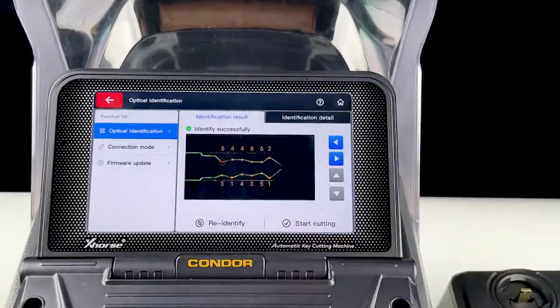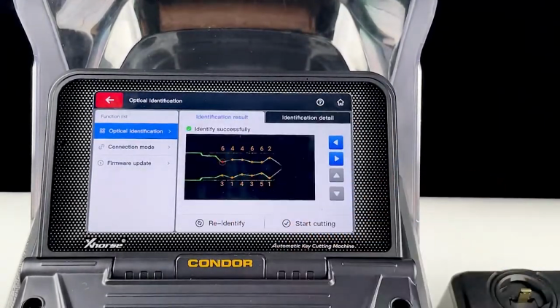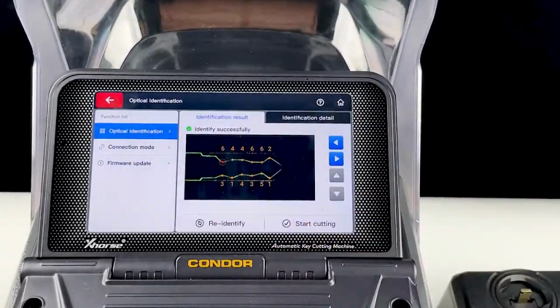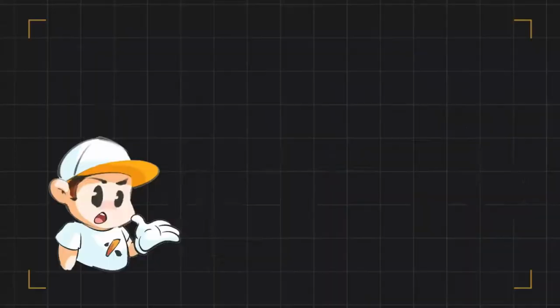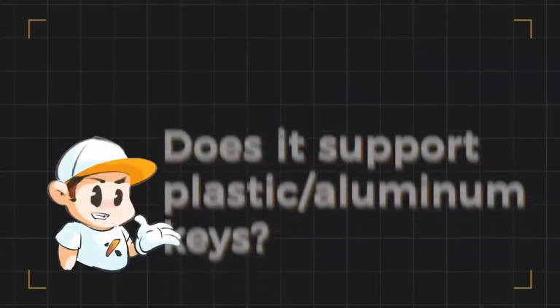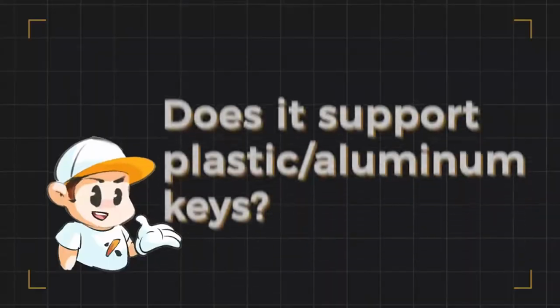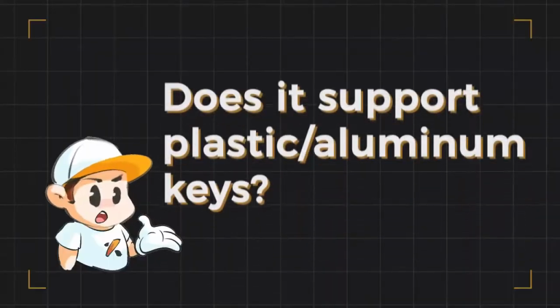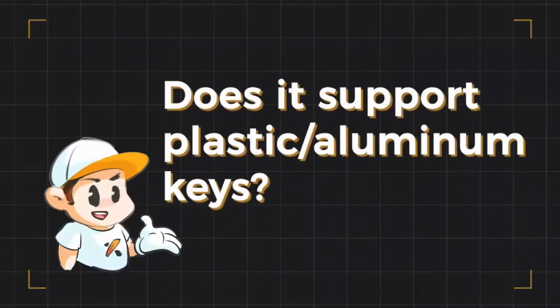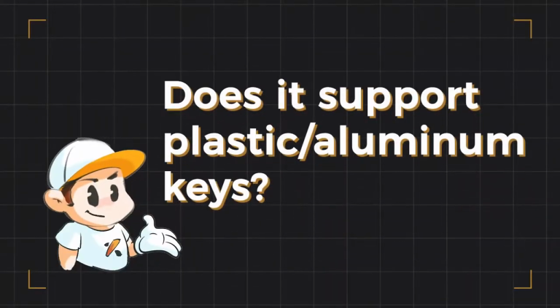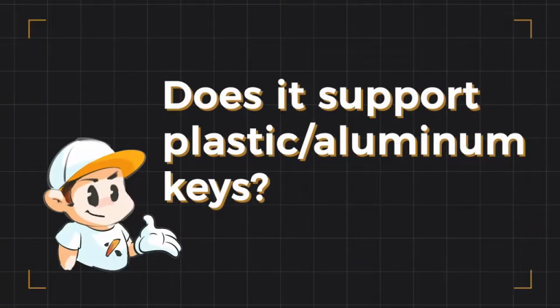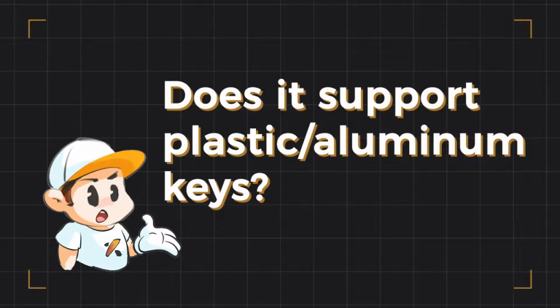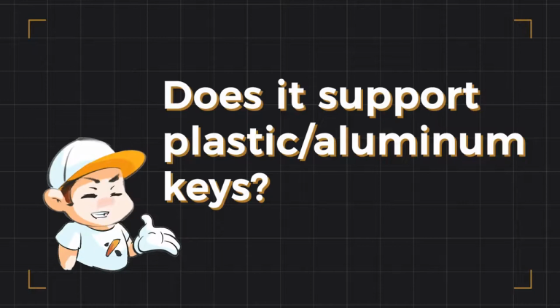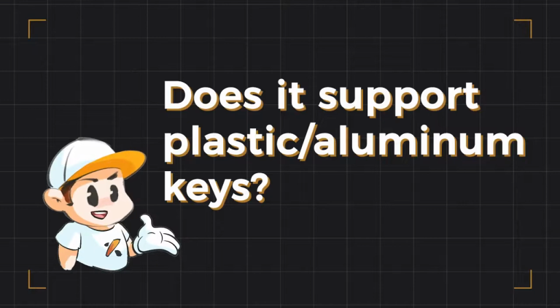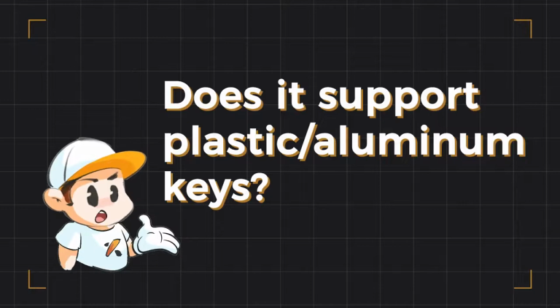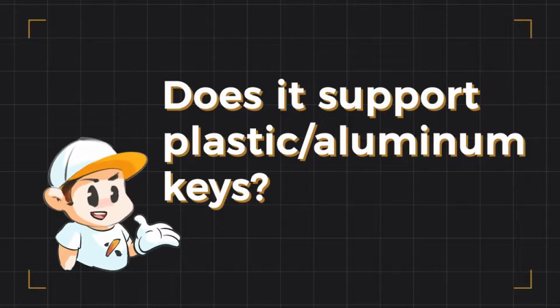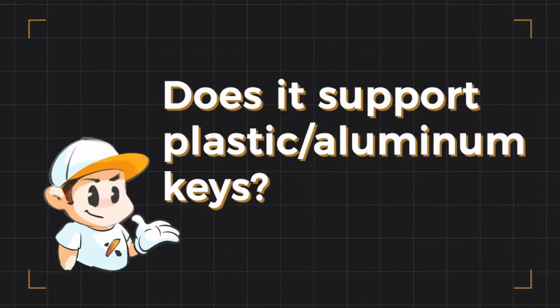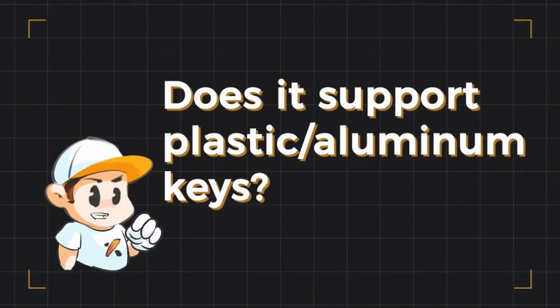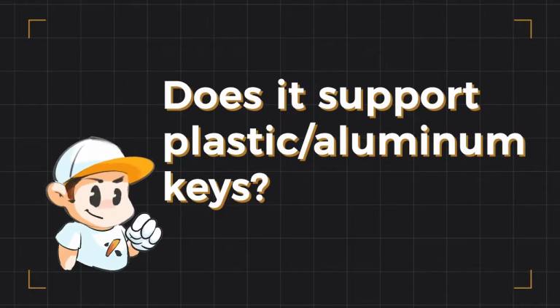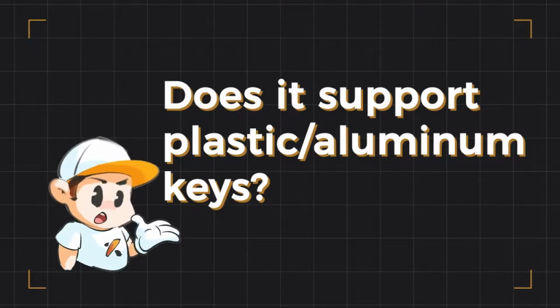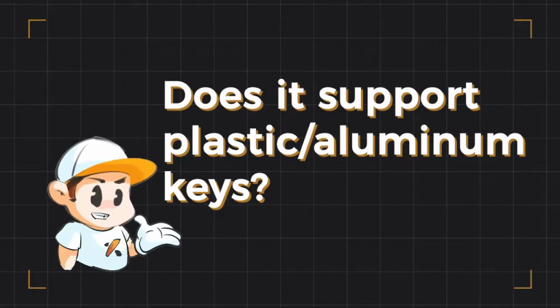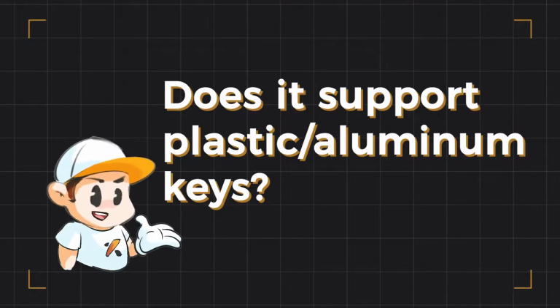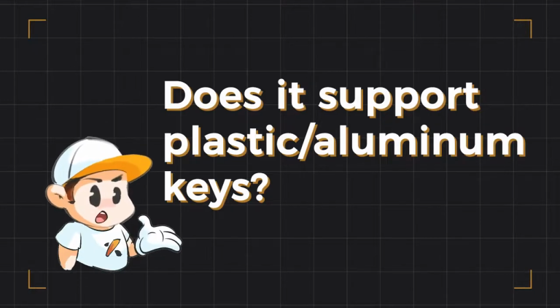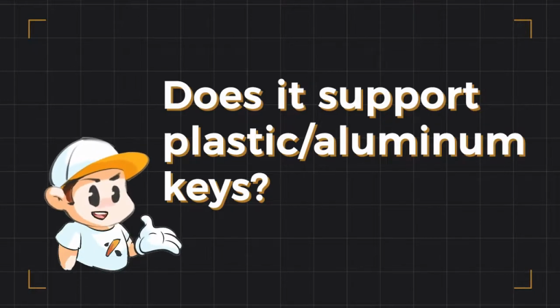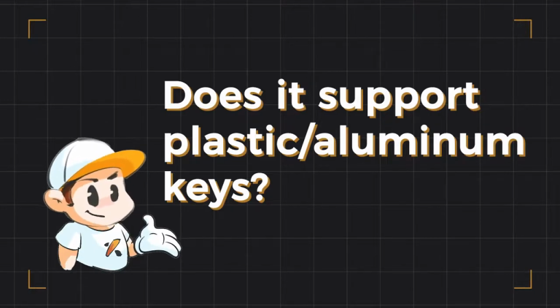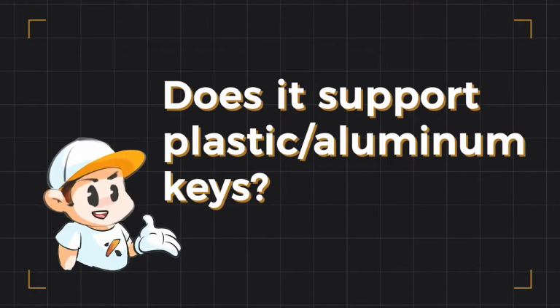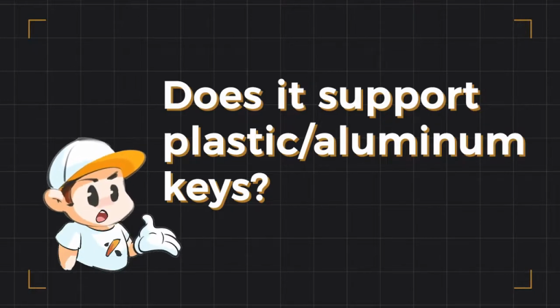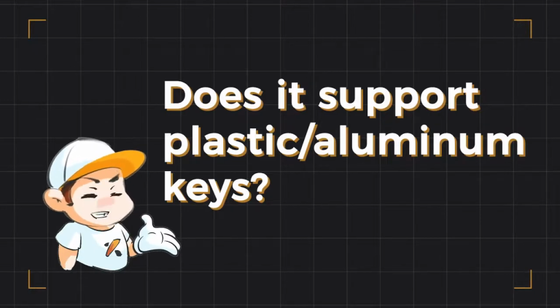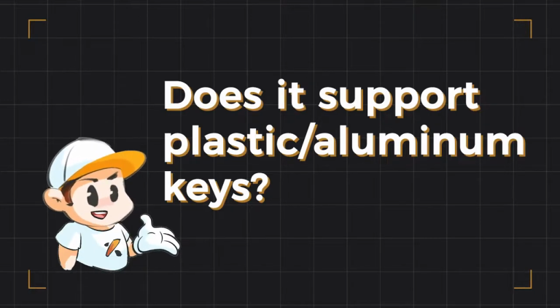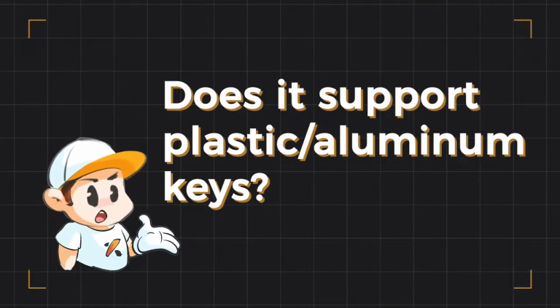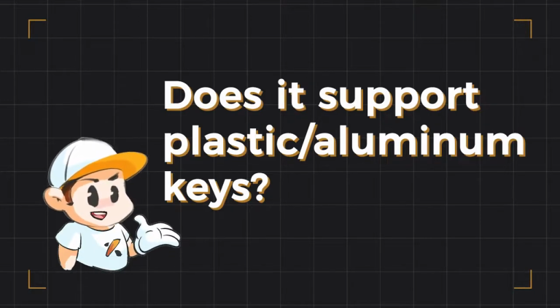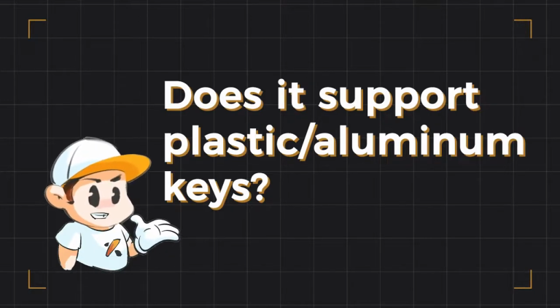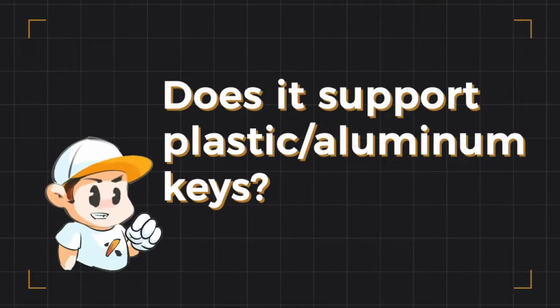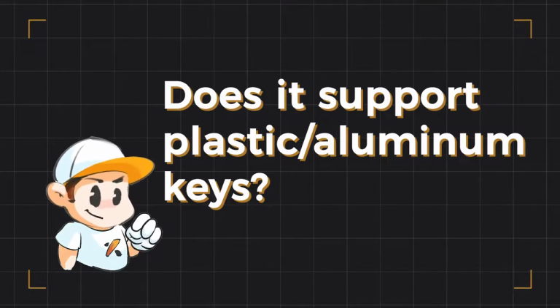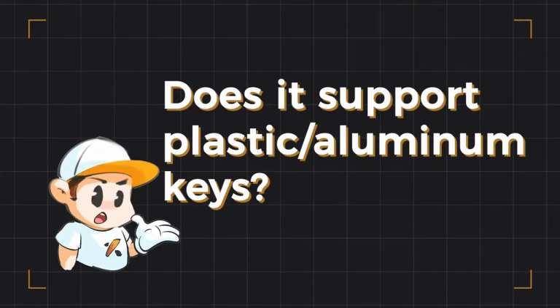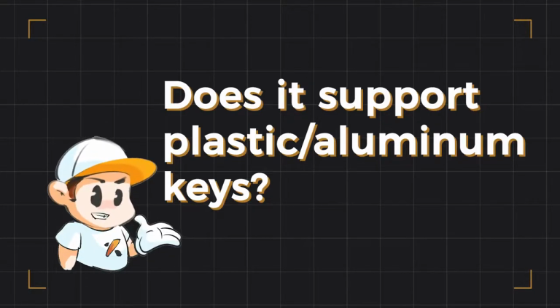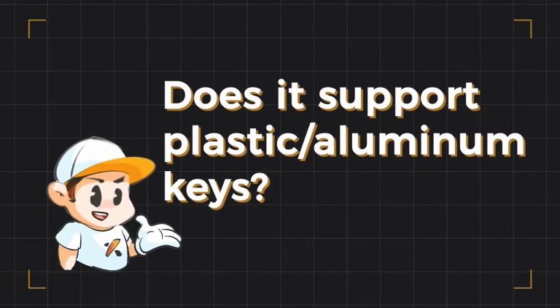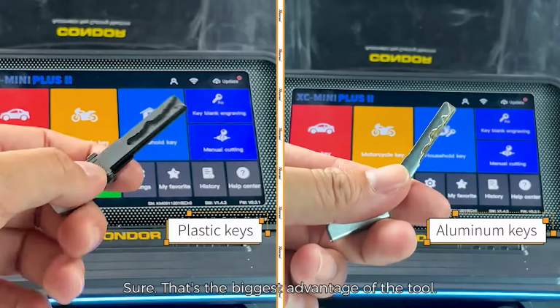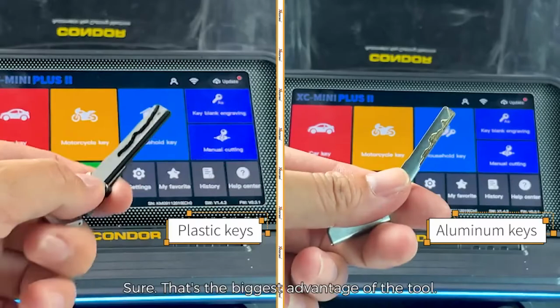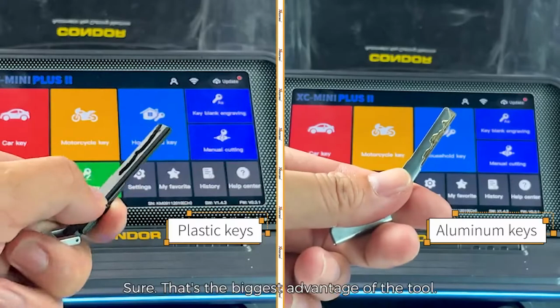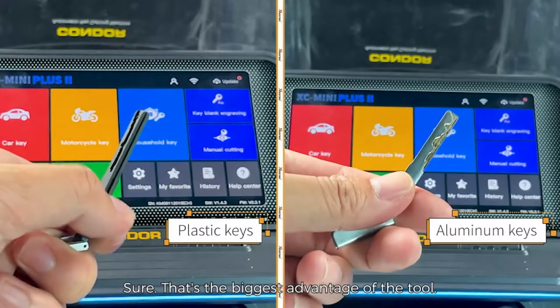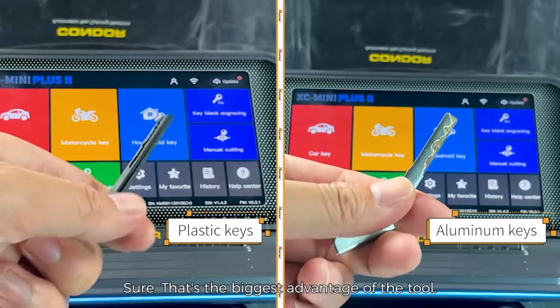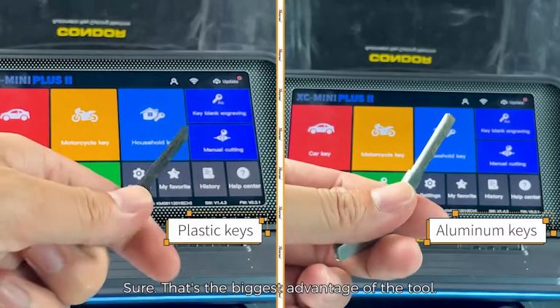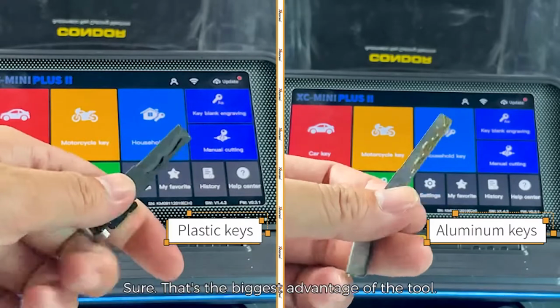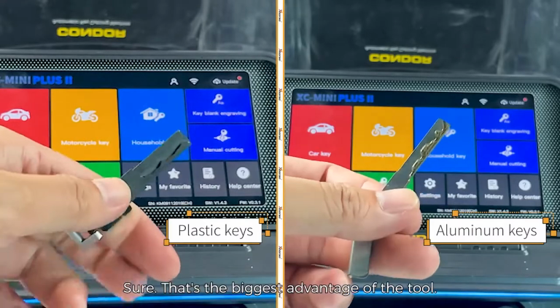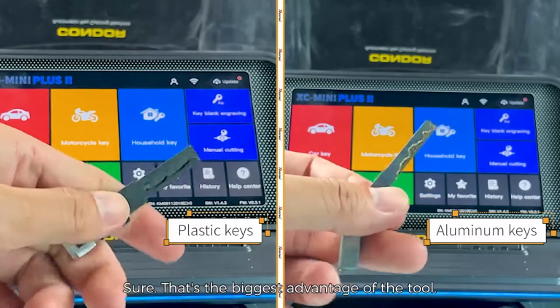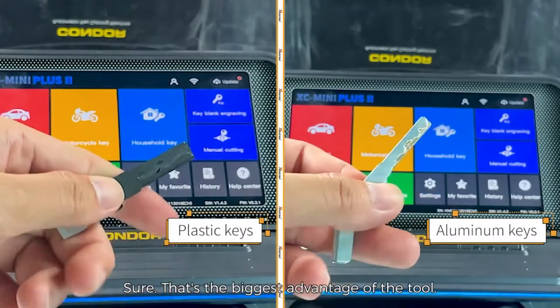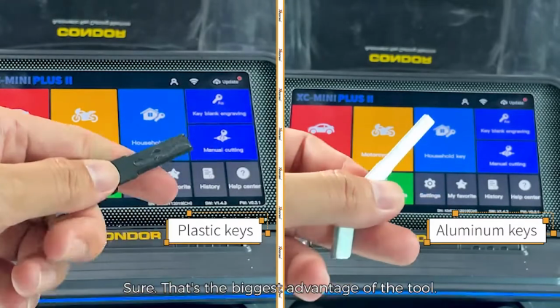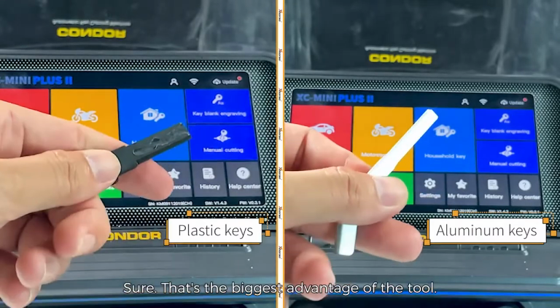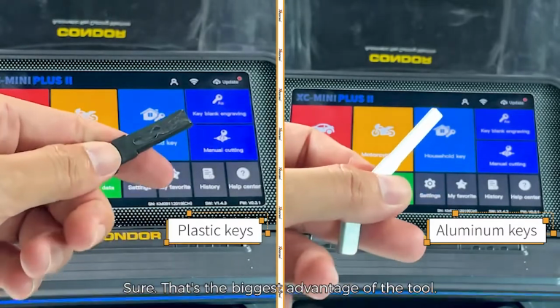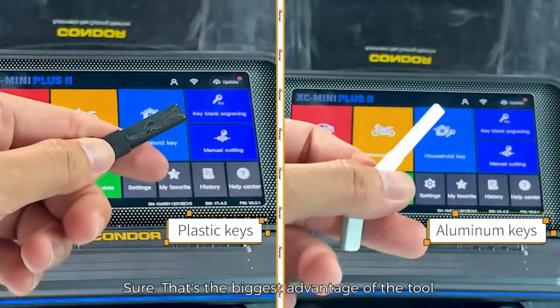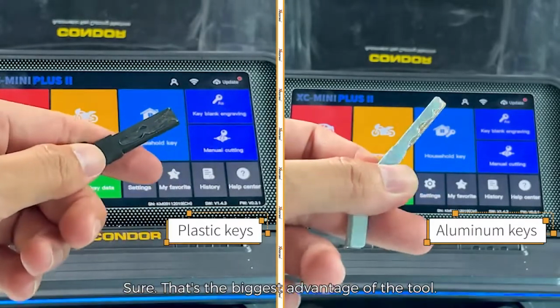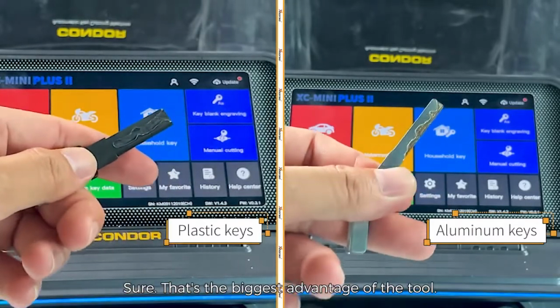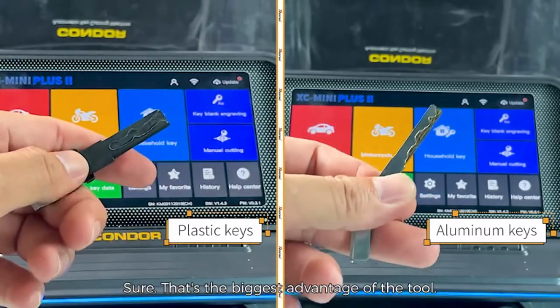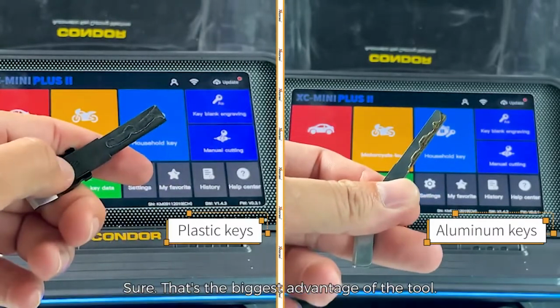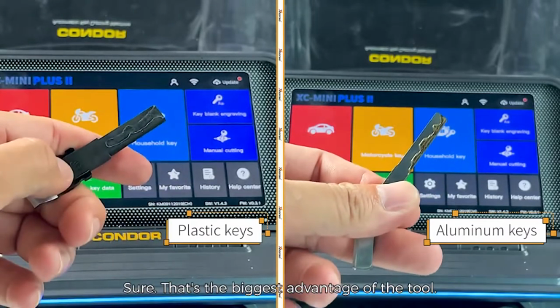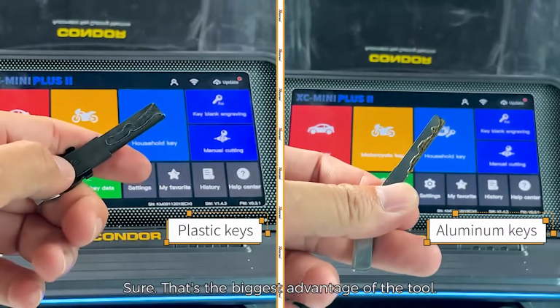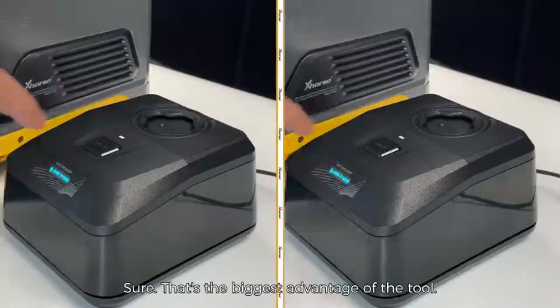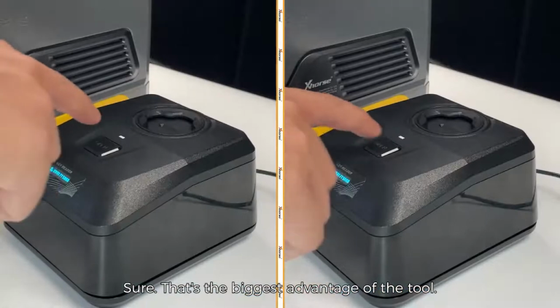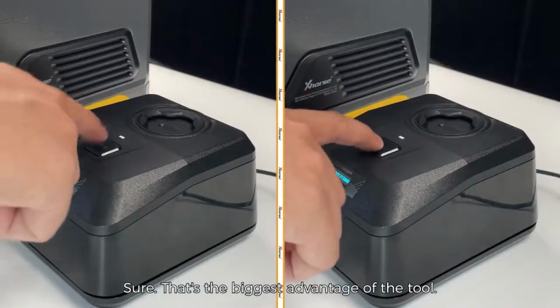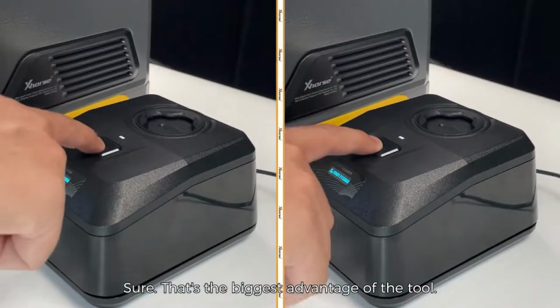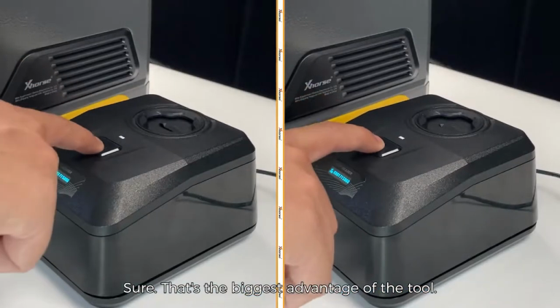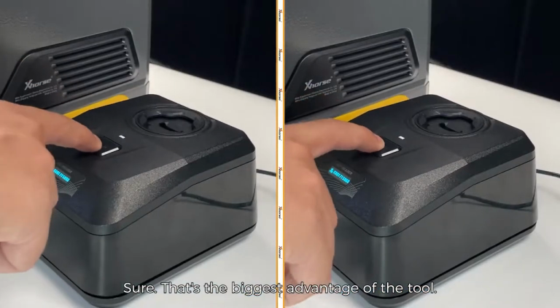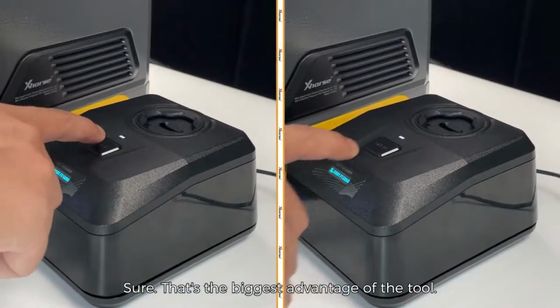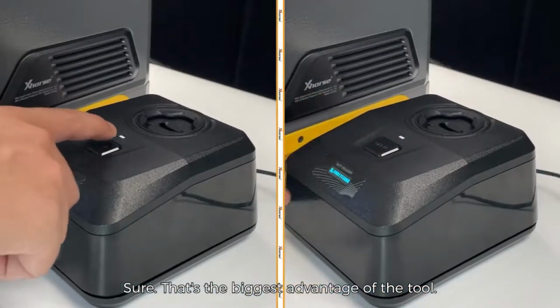Does it support plastic or aluminum keys? Sure — that's the biggest advantage of the tool.